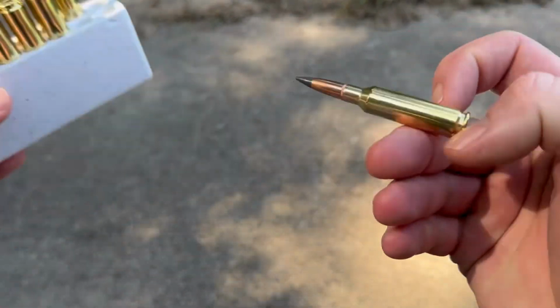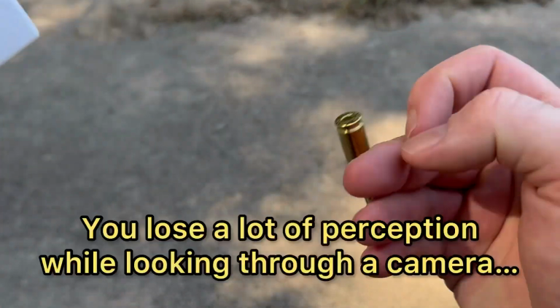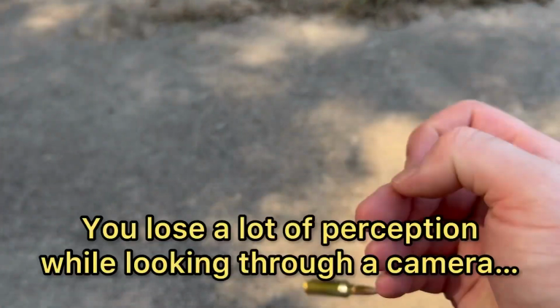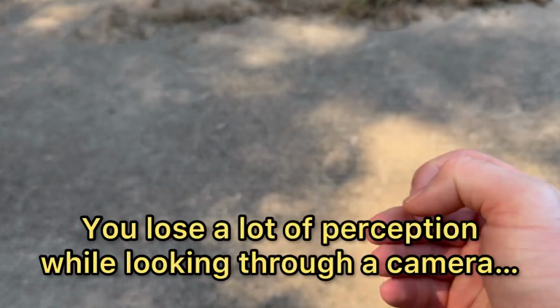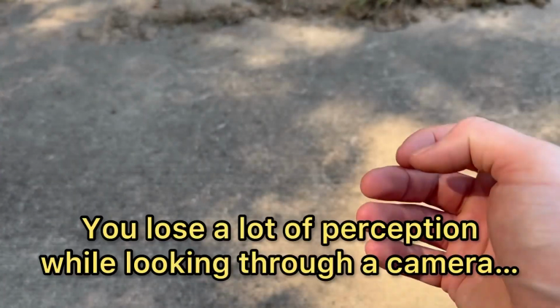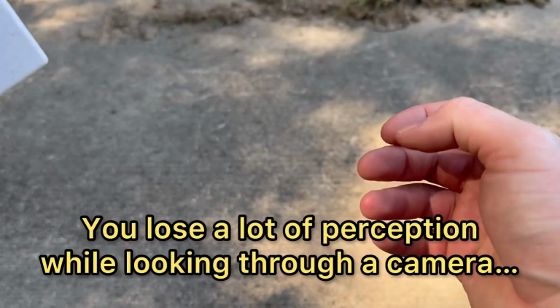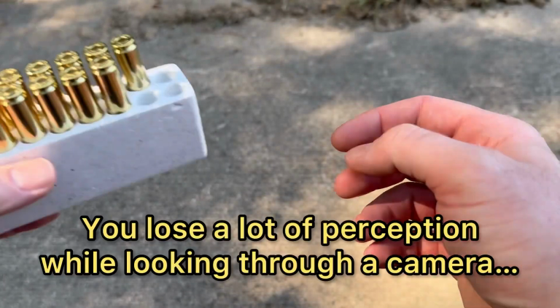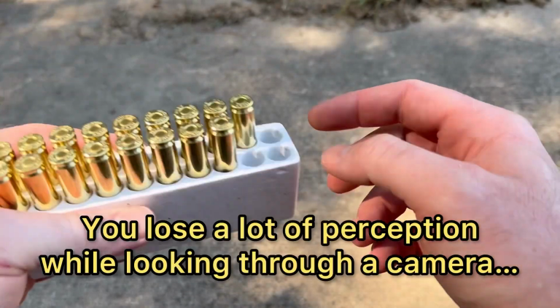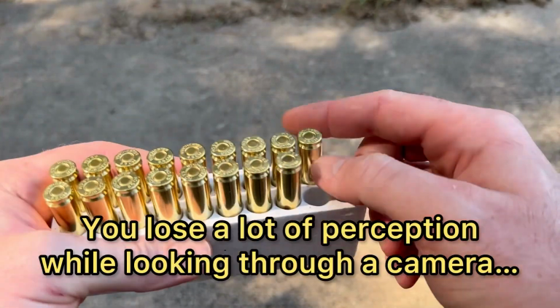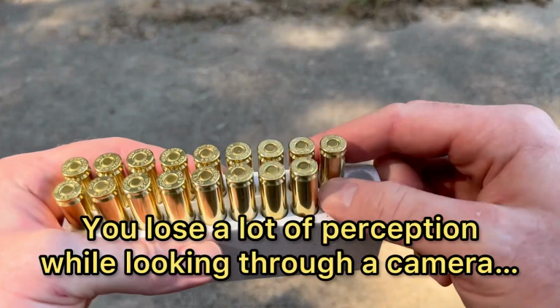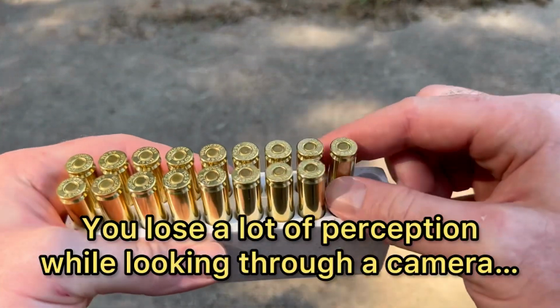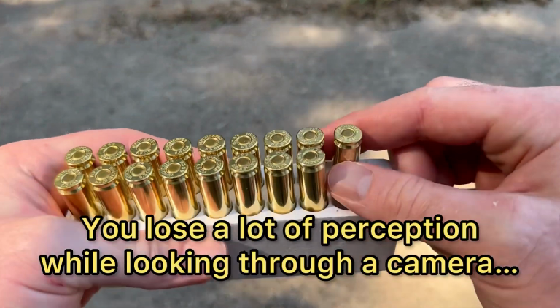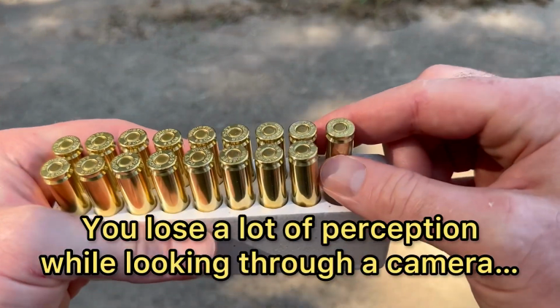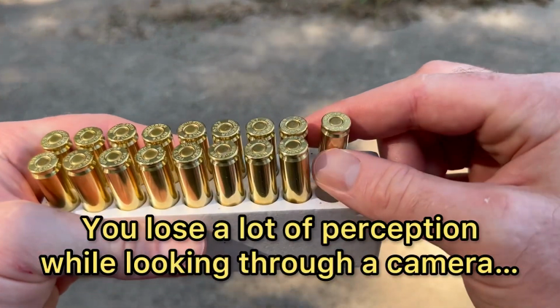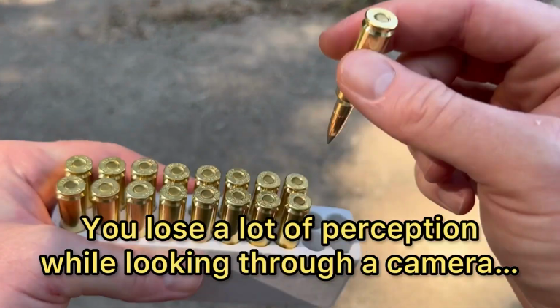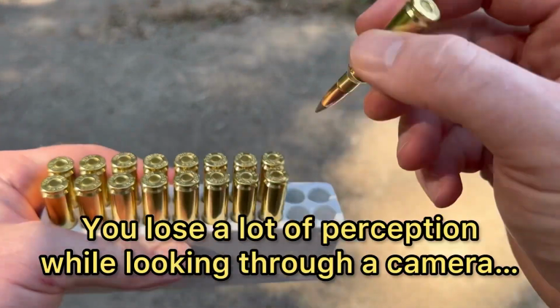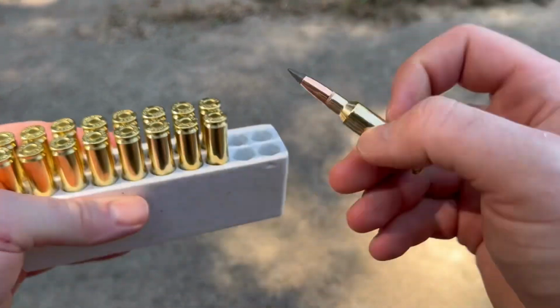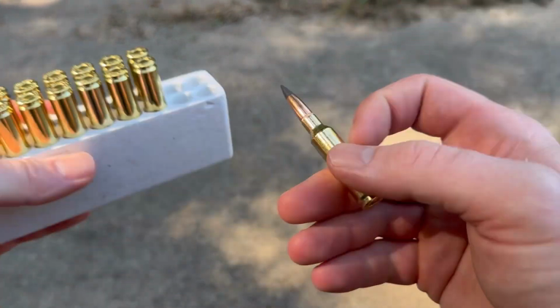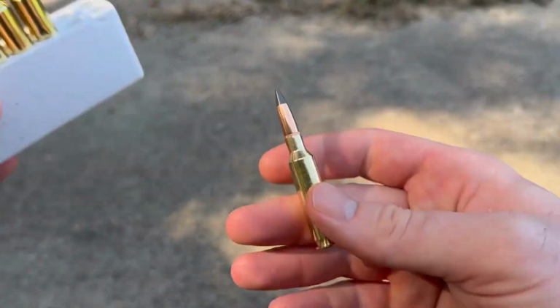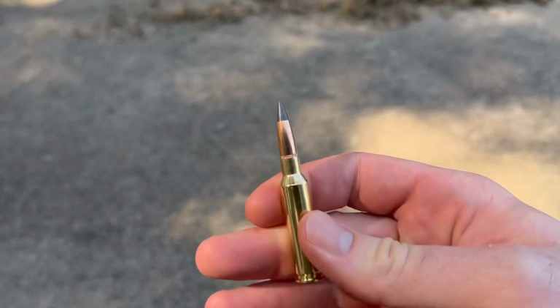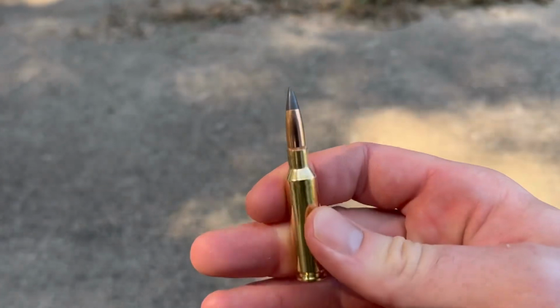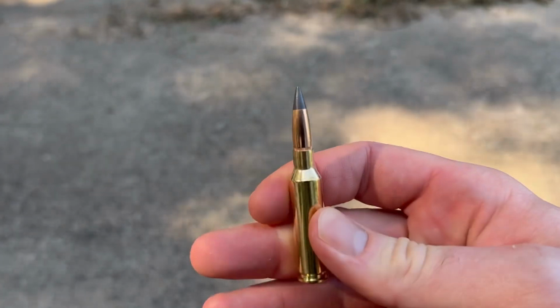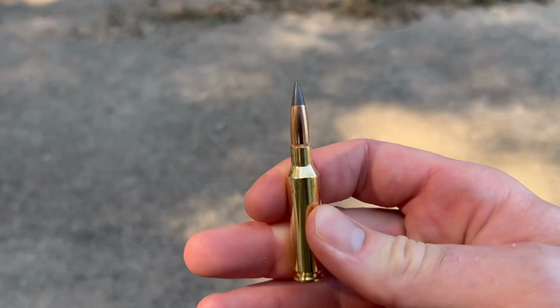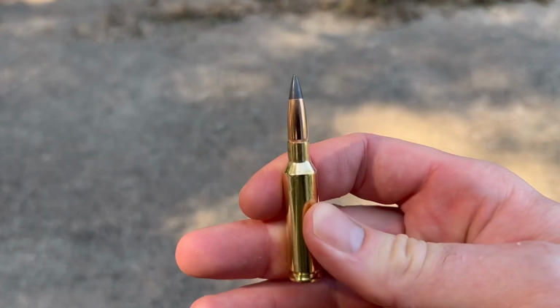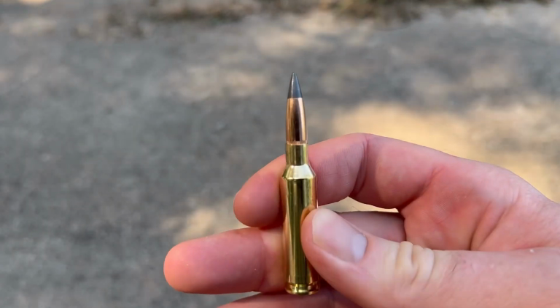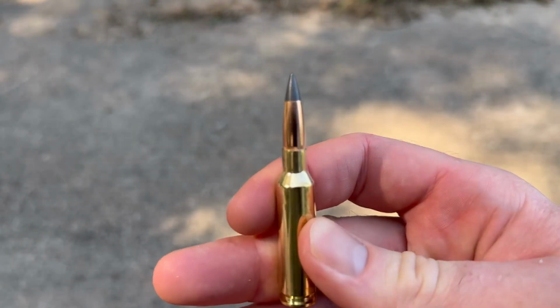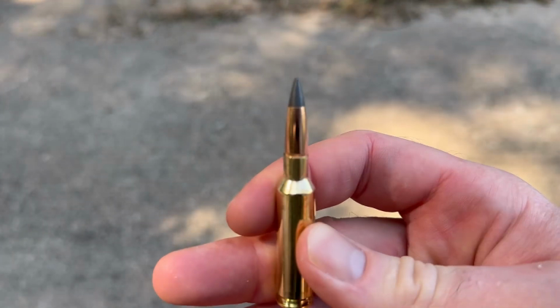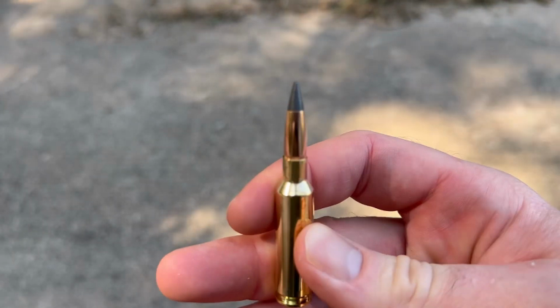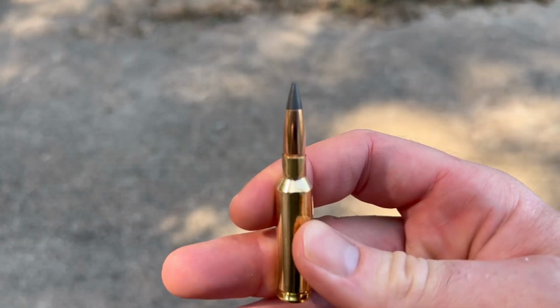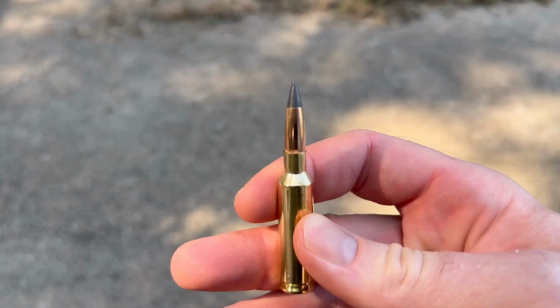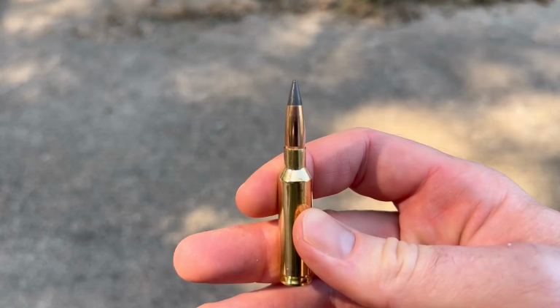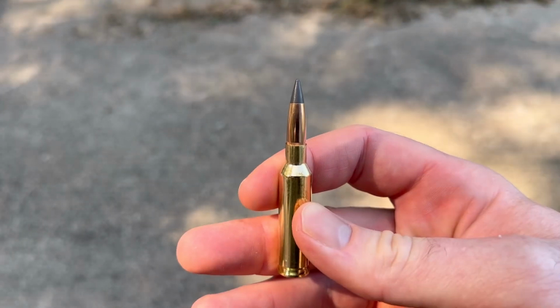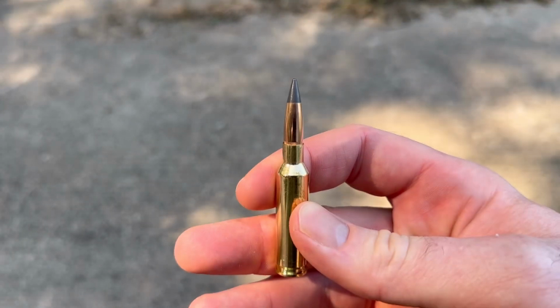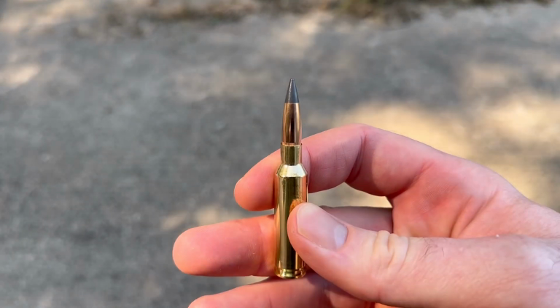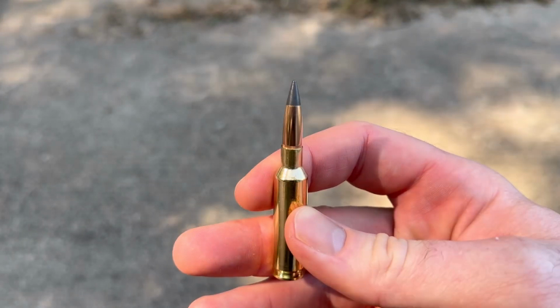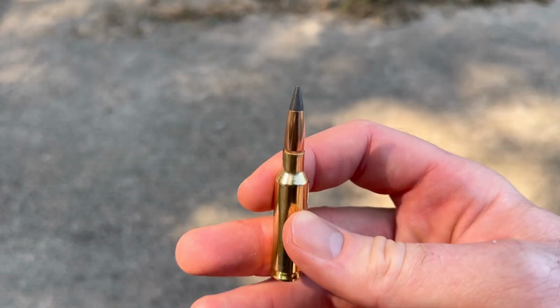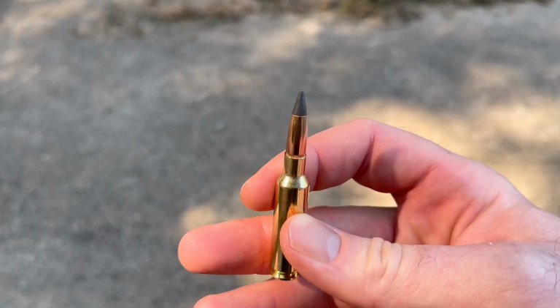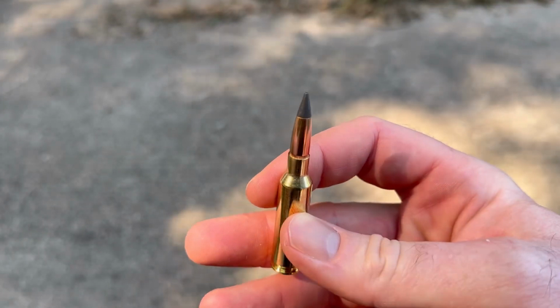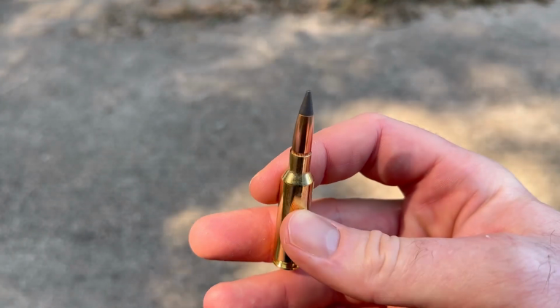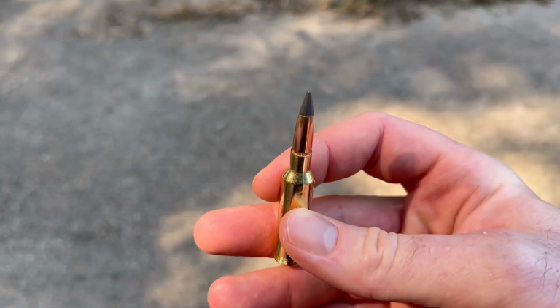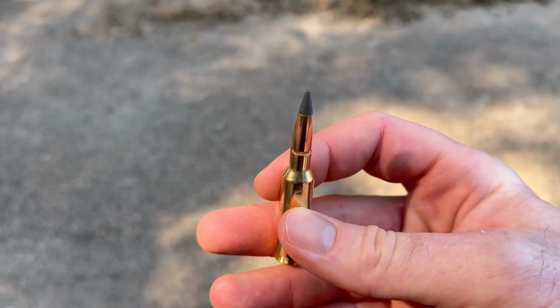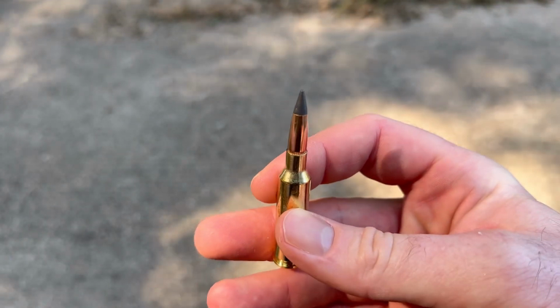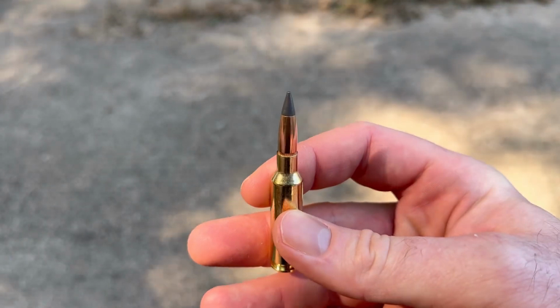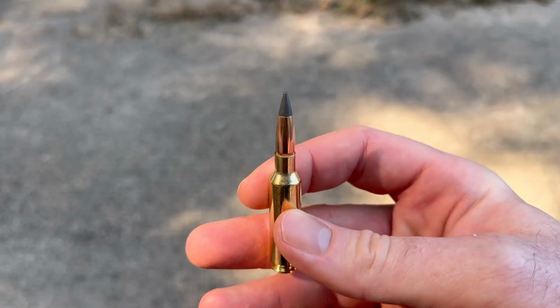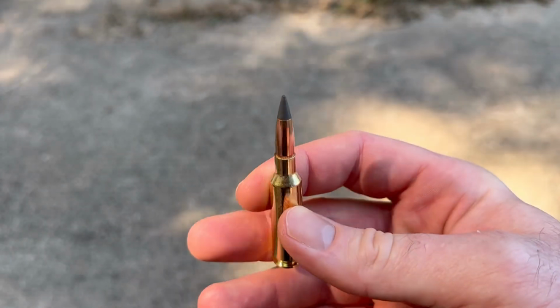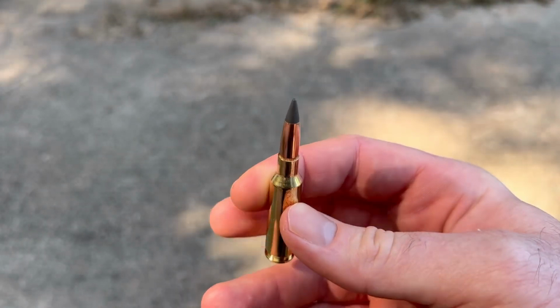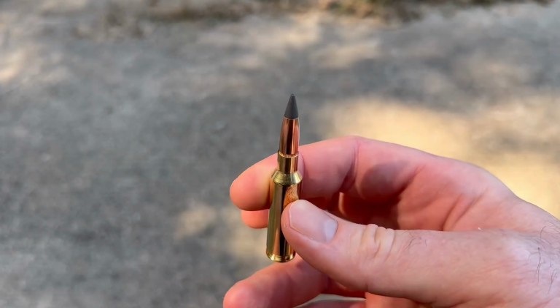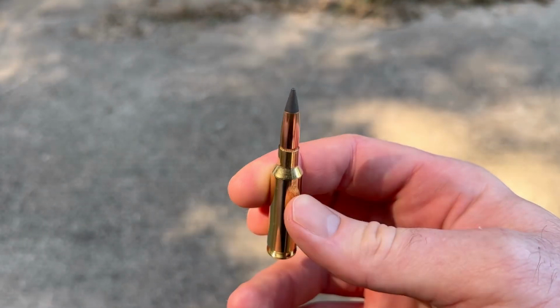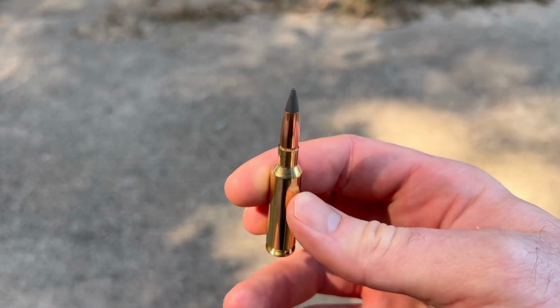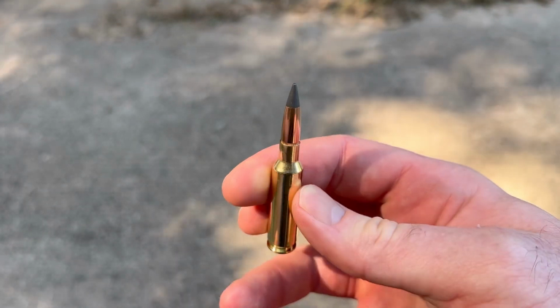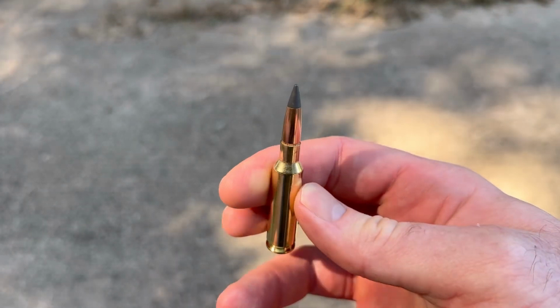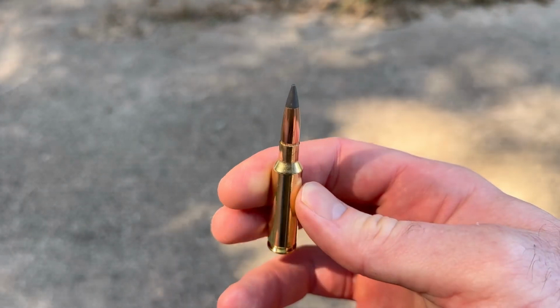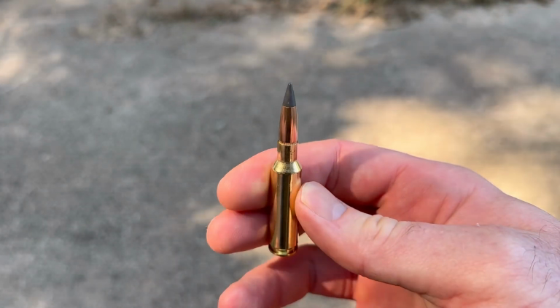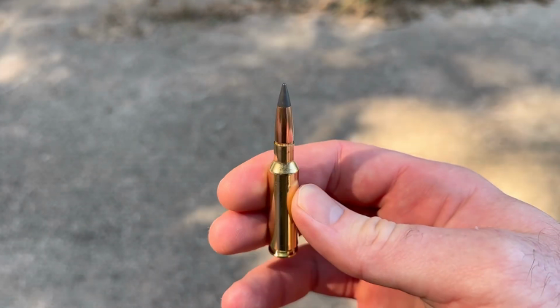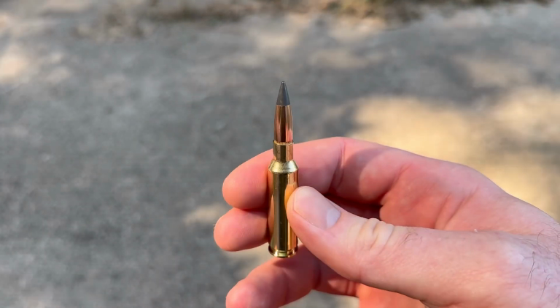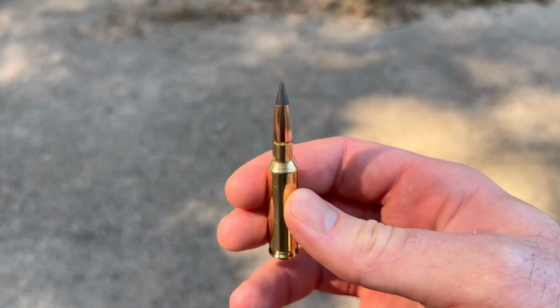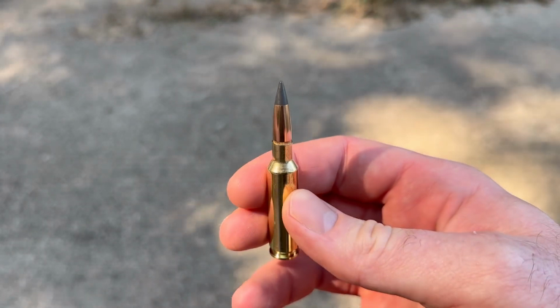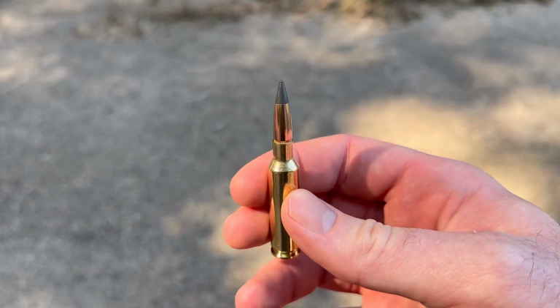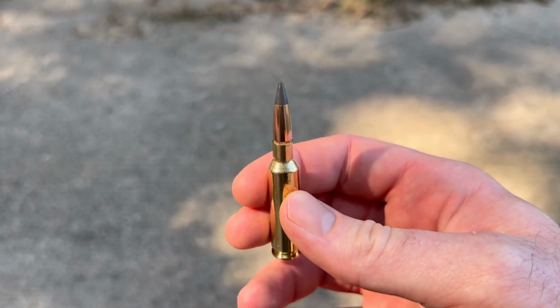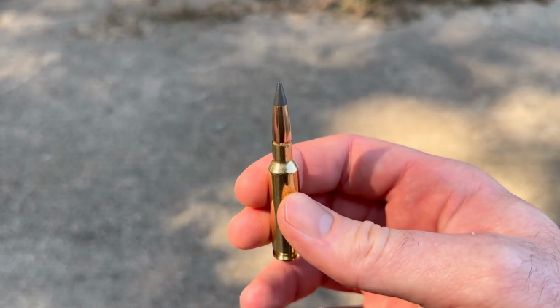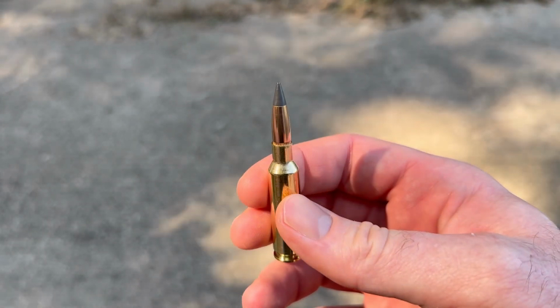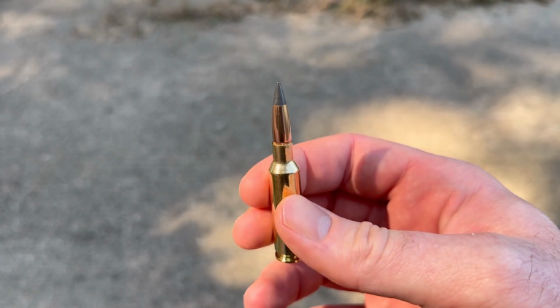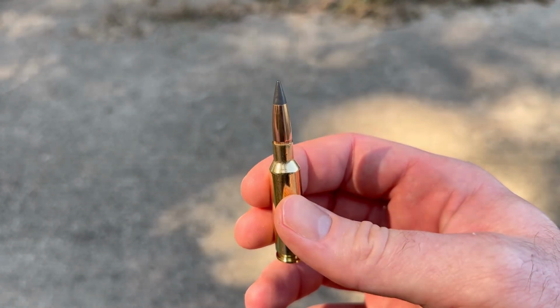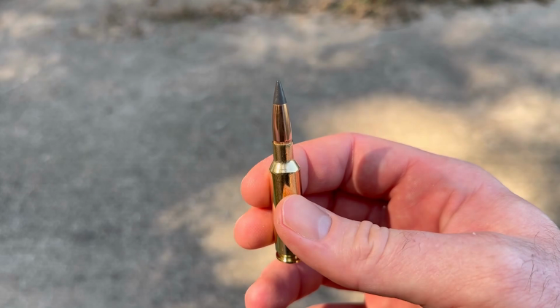Here's what it looks like — big old ballistic tip on there. This should be fun to see how it performs.